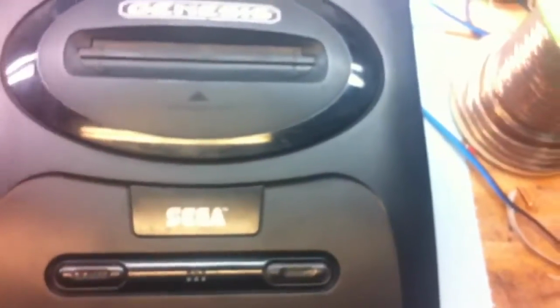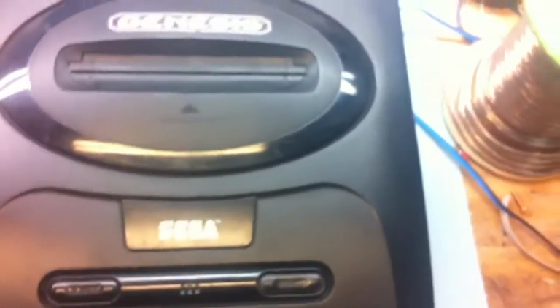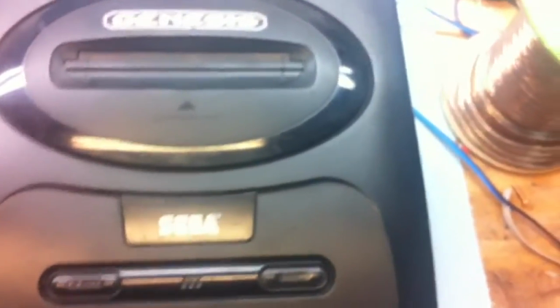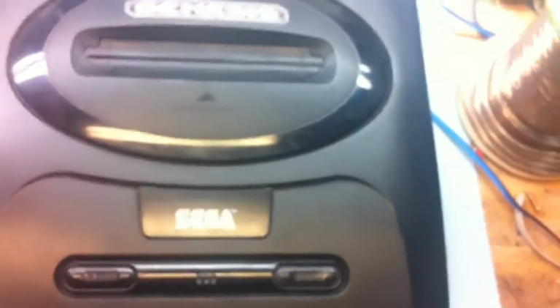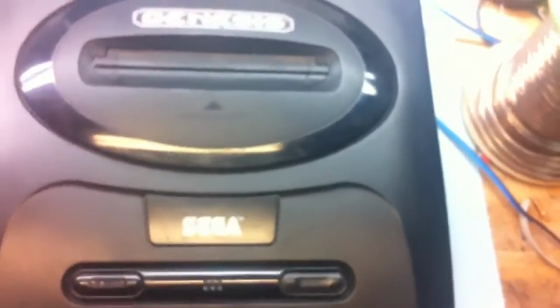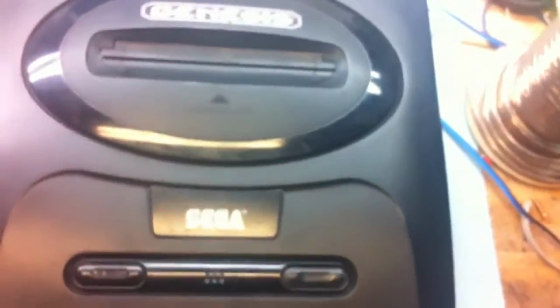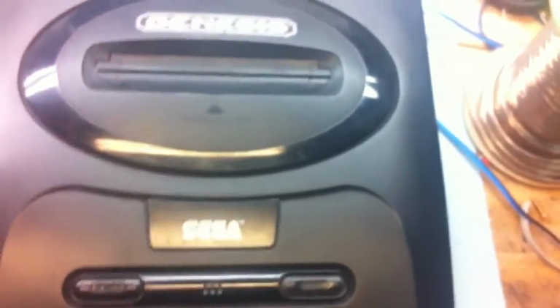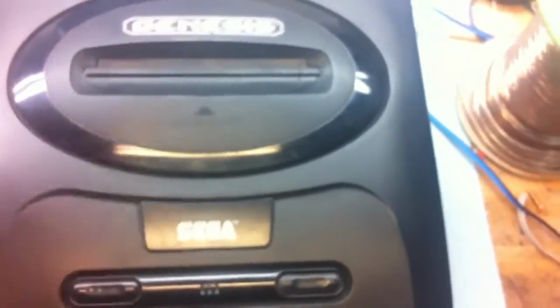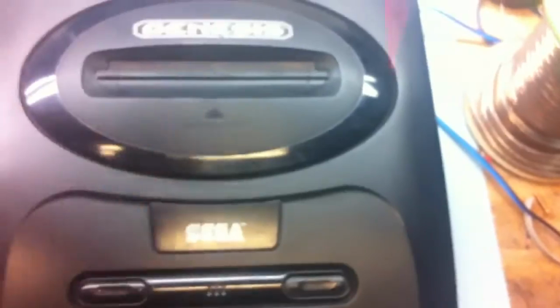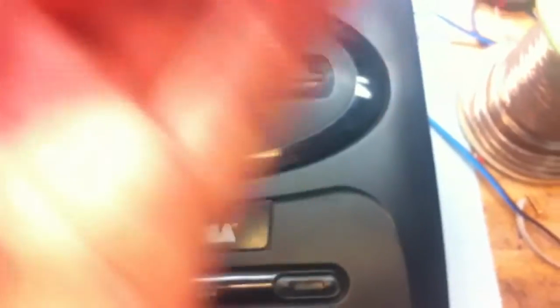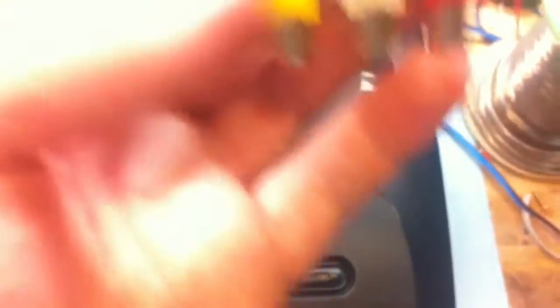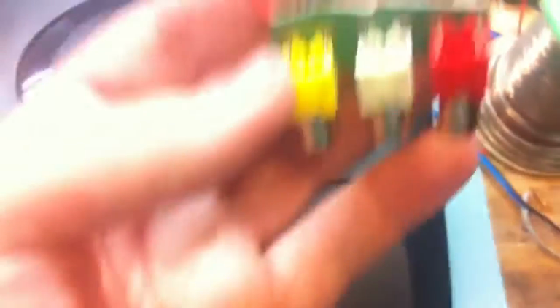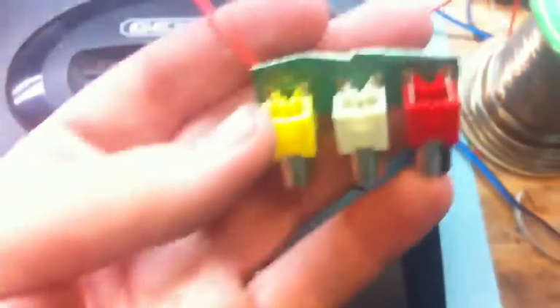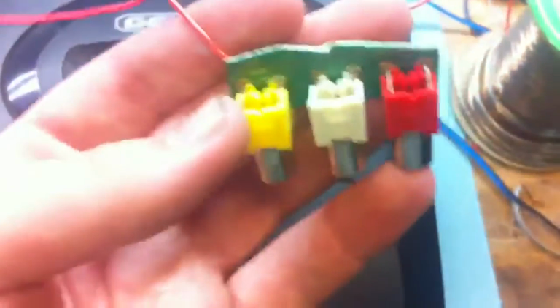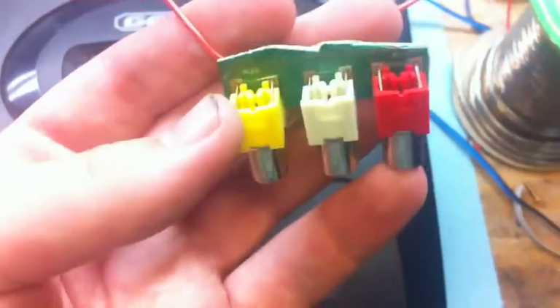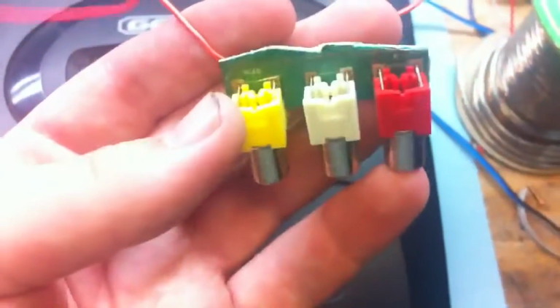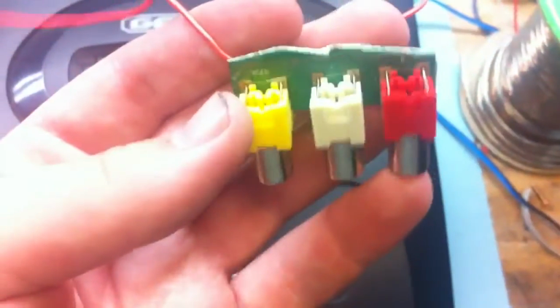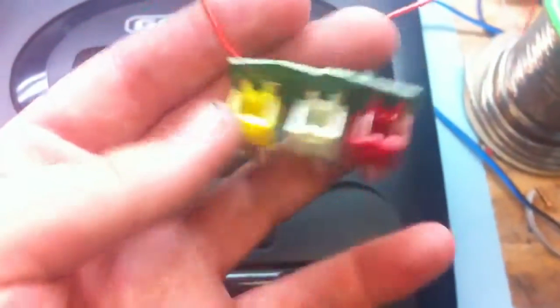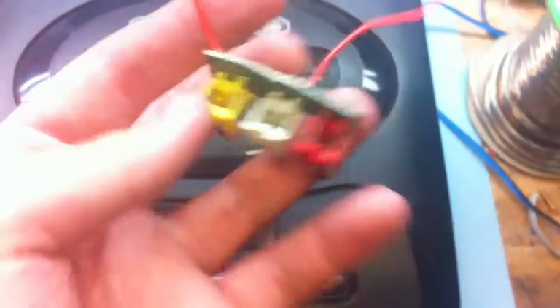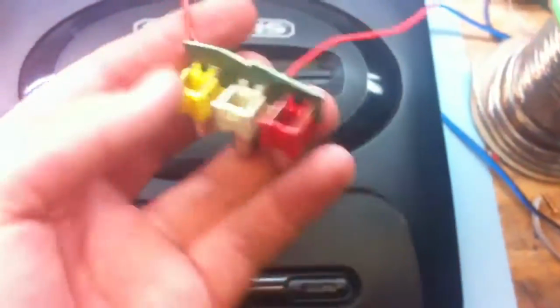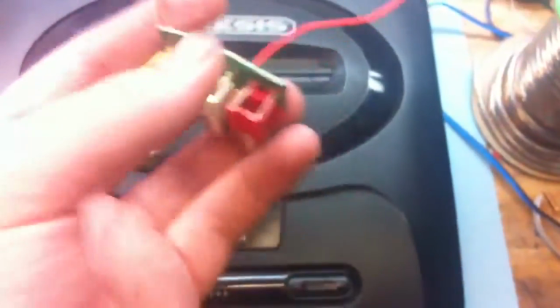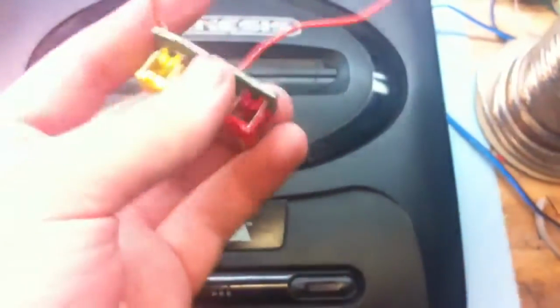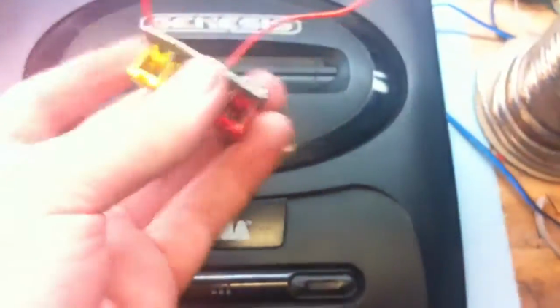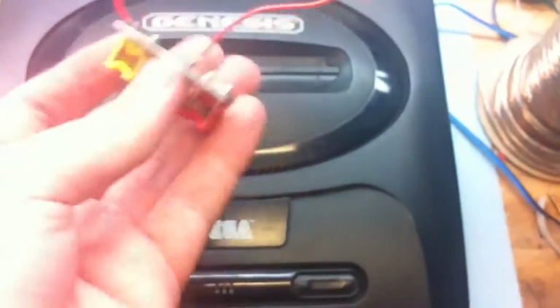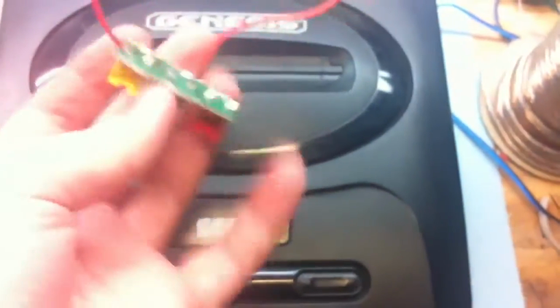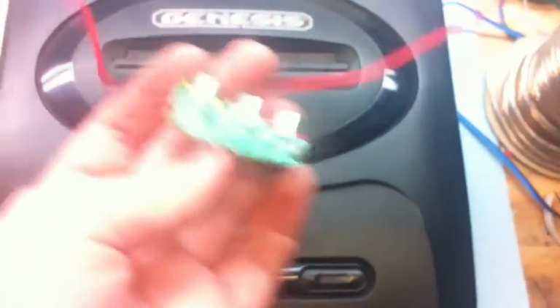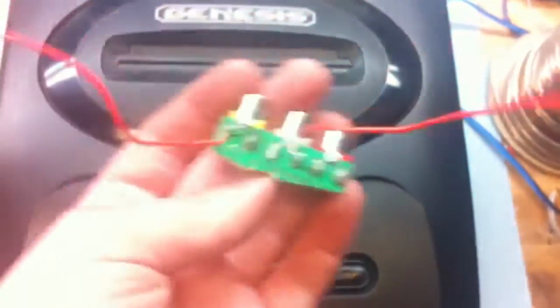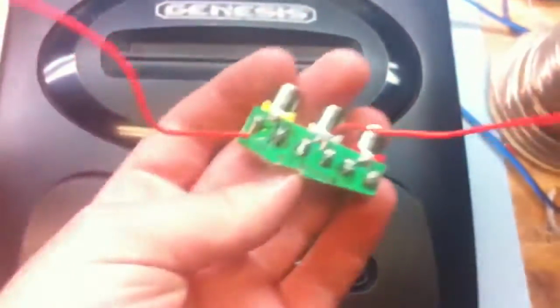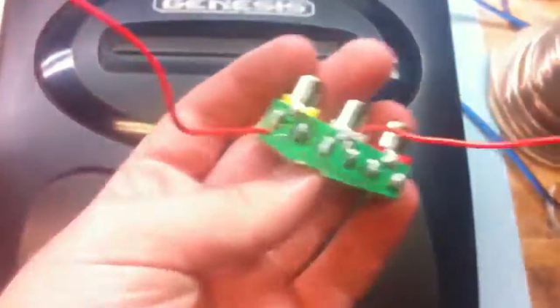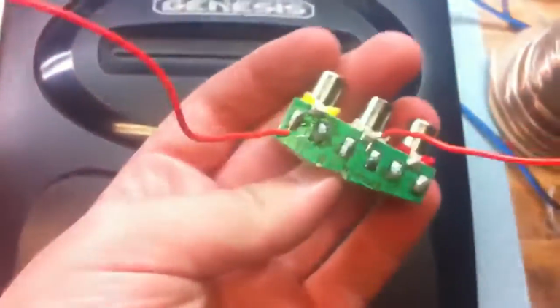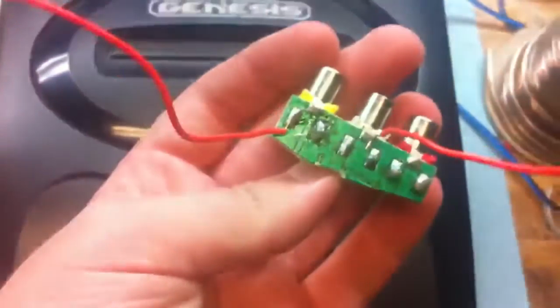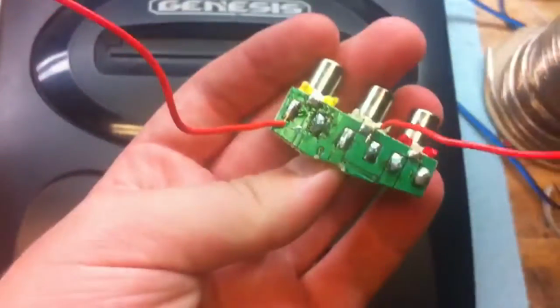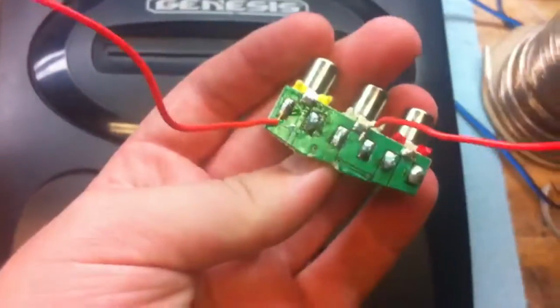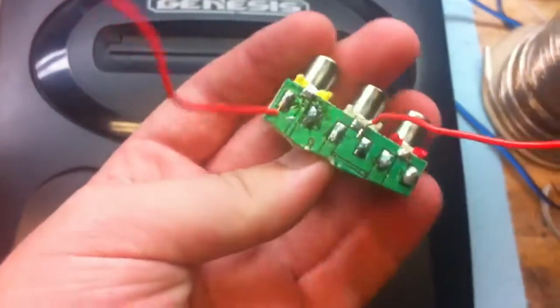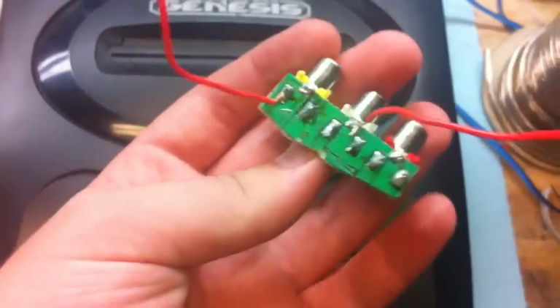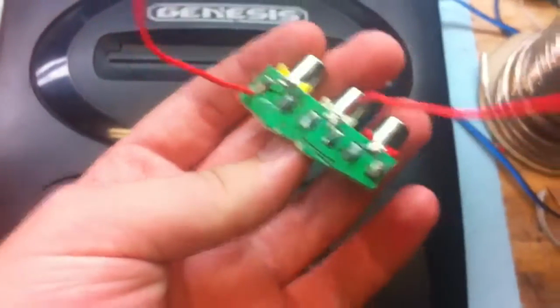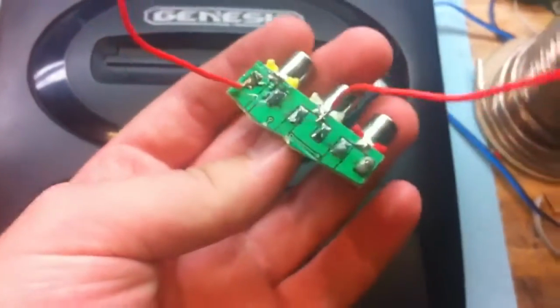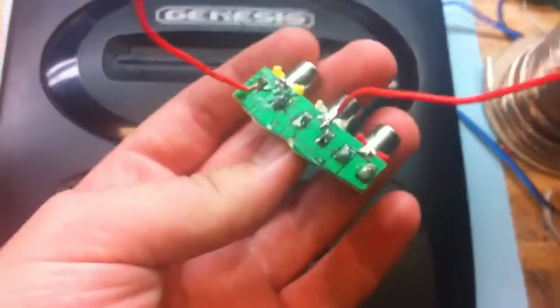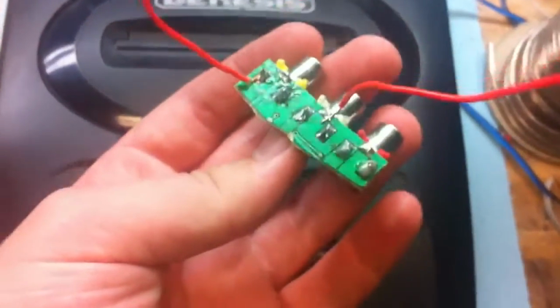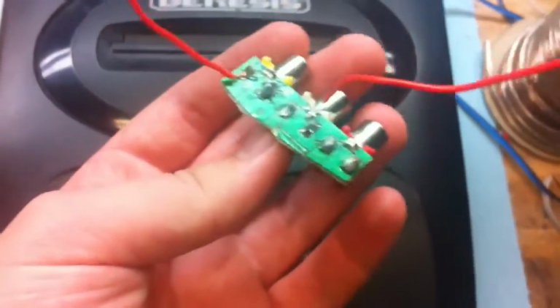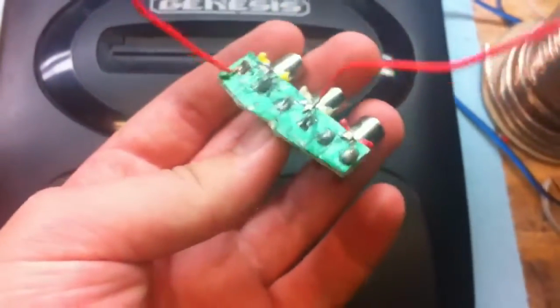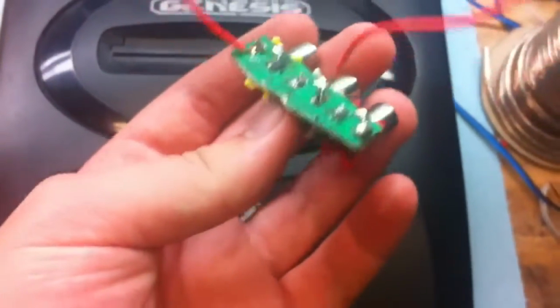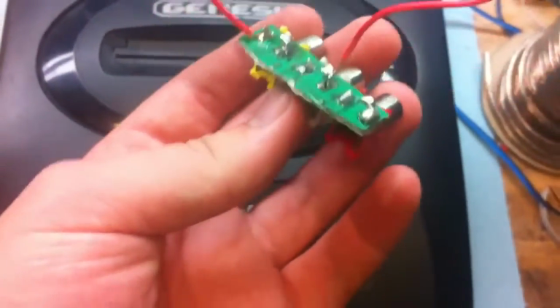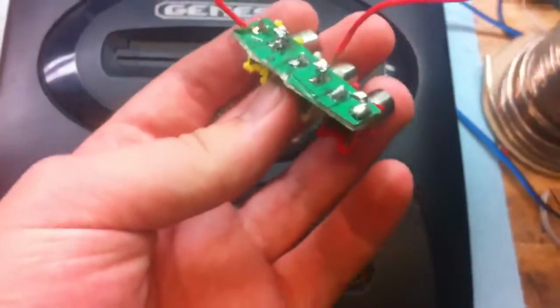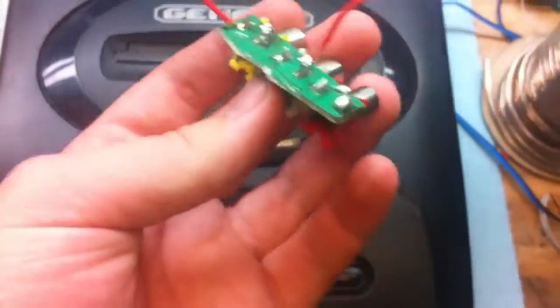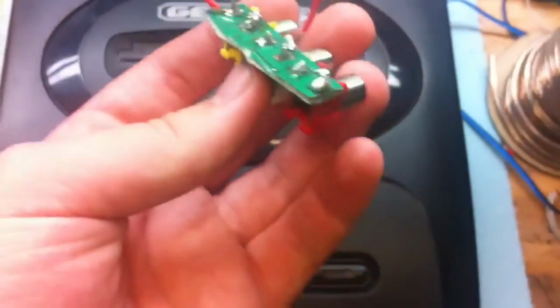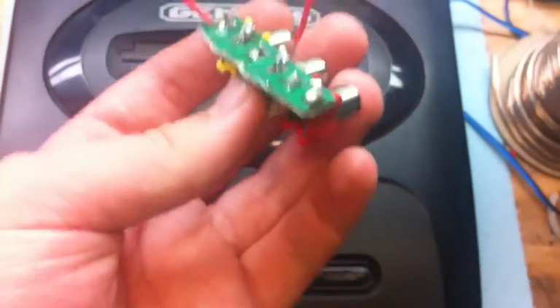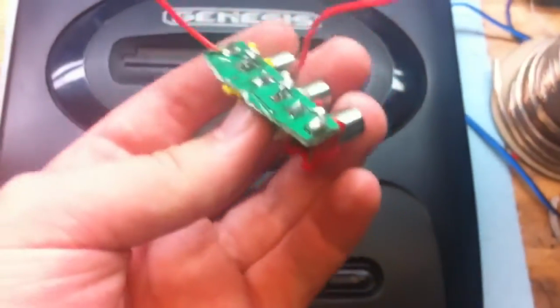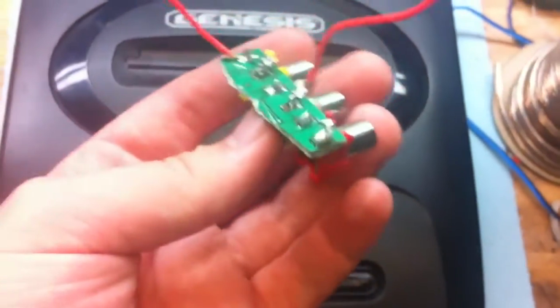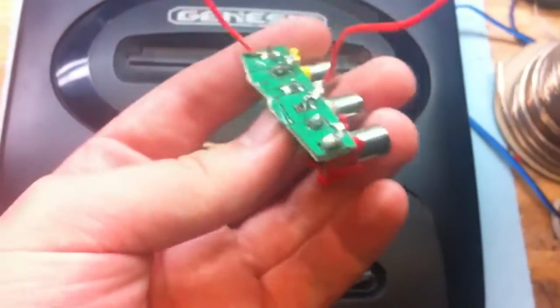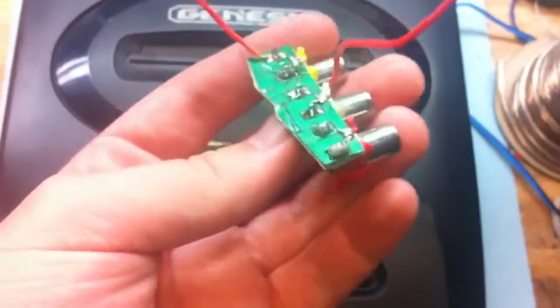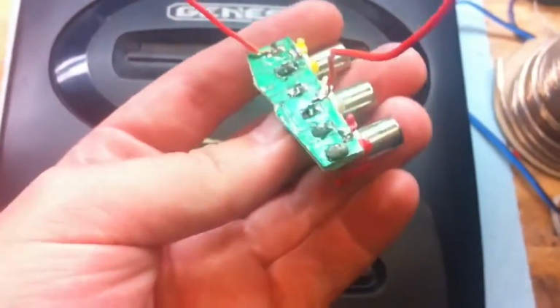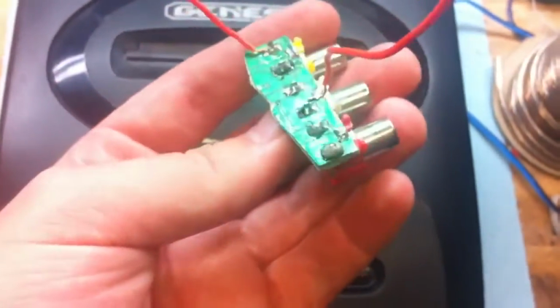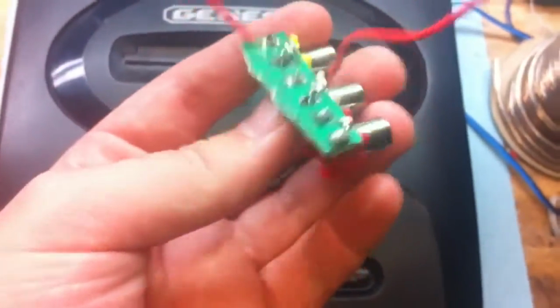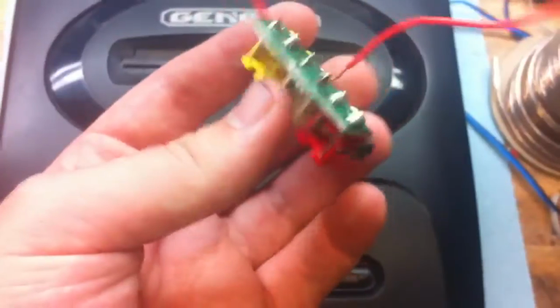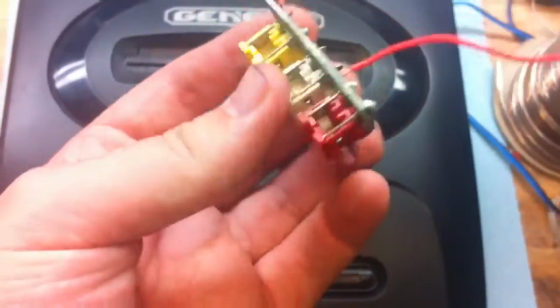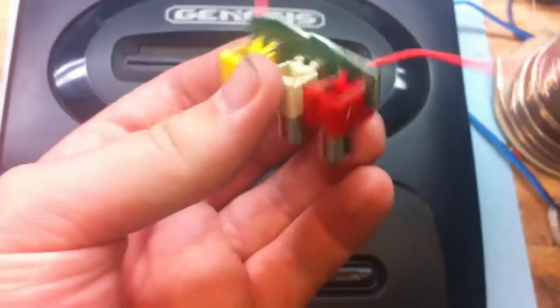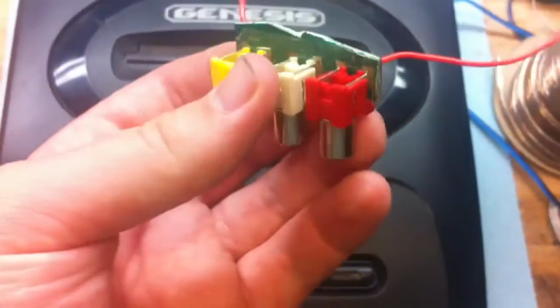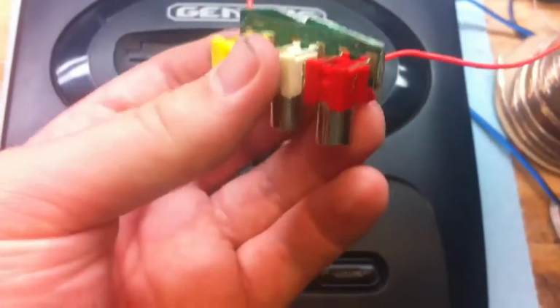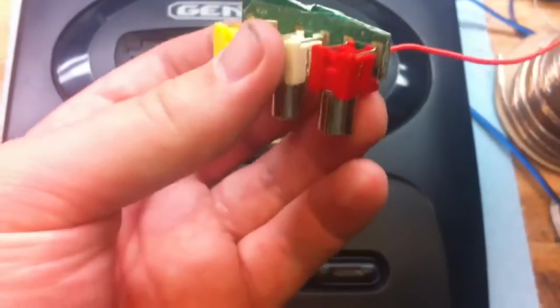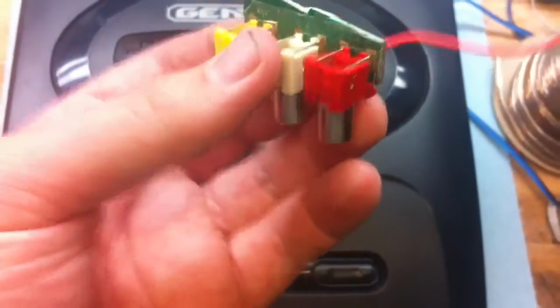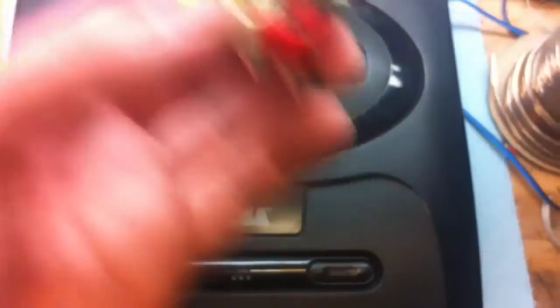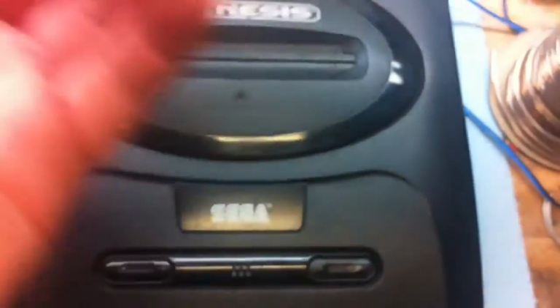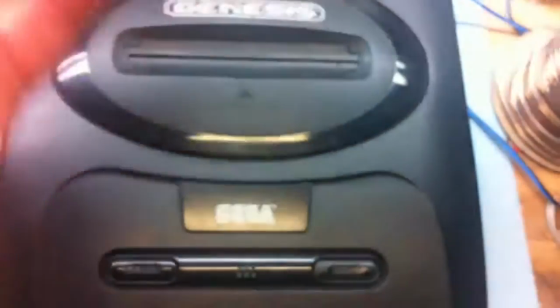Some old AV ports. I pulled mine out of an old switch box — you can do whatever: pull them out of a VCR or DVD player.